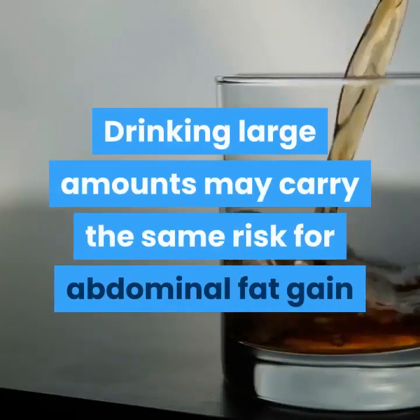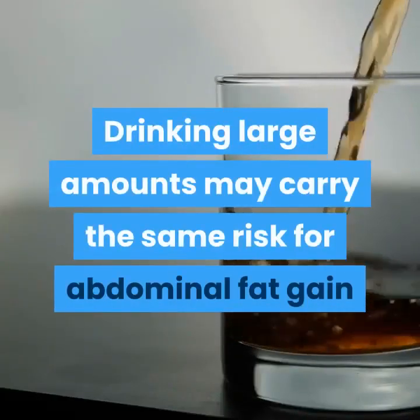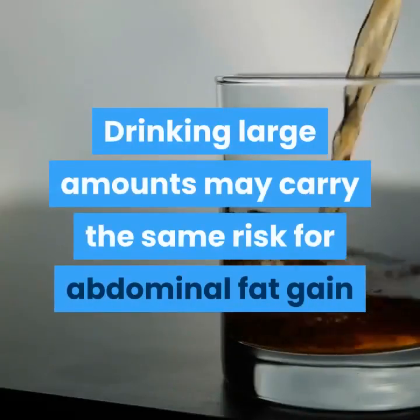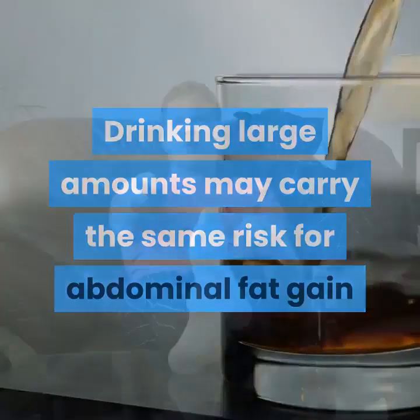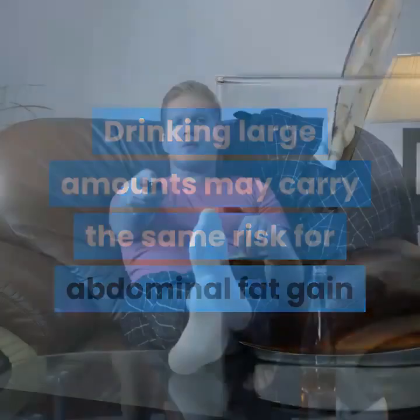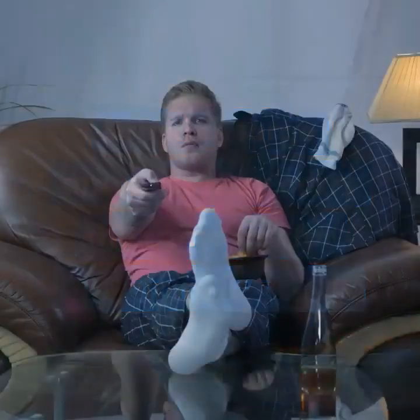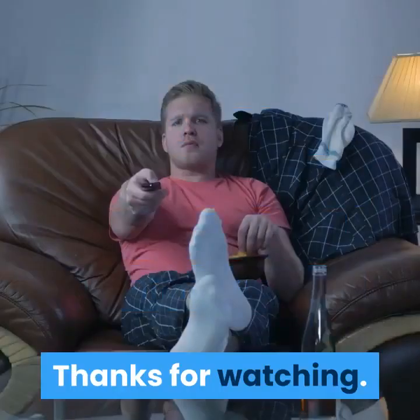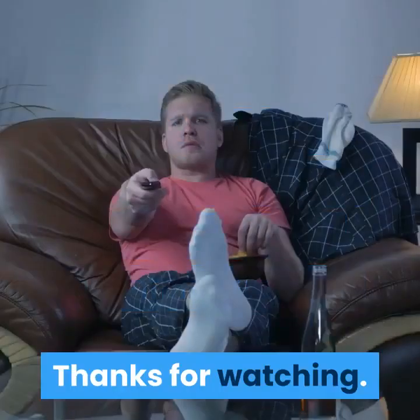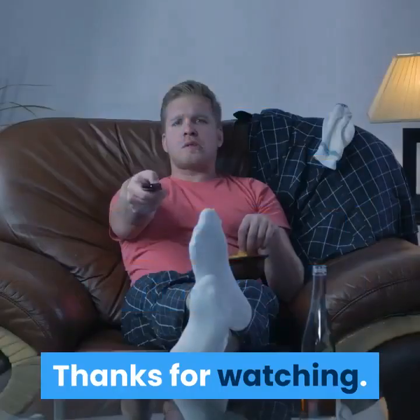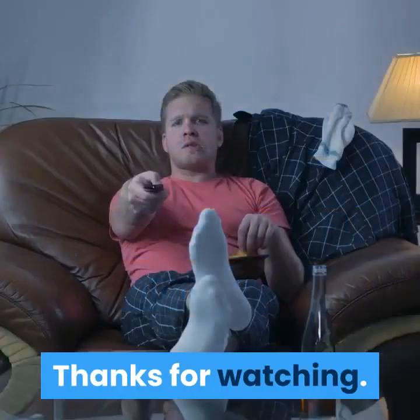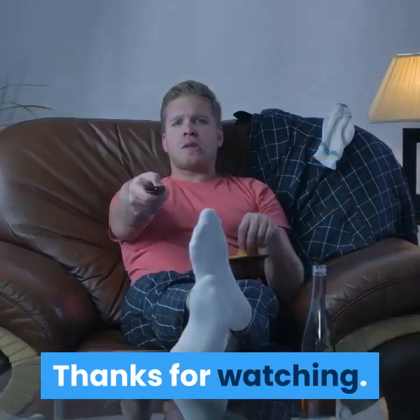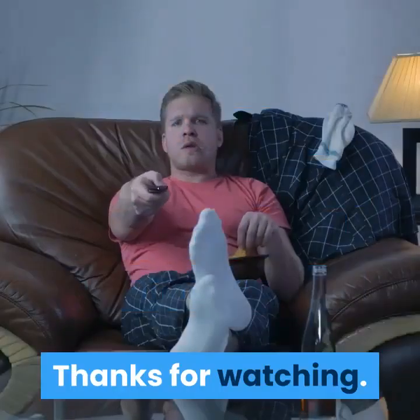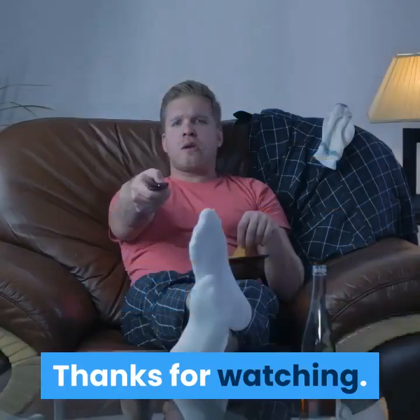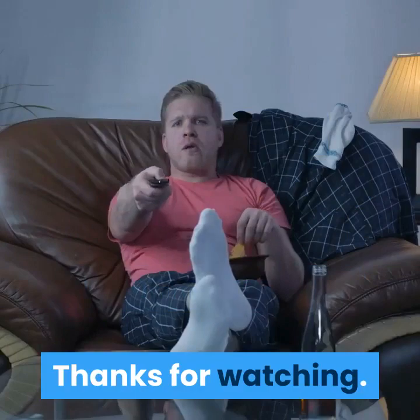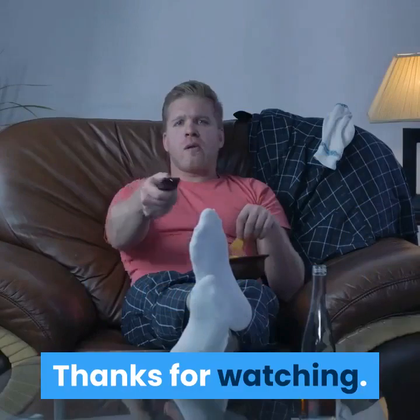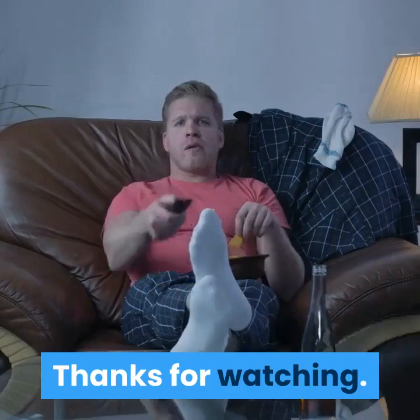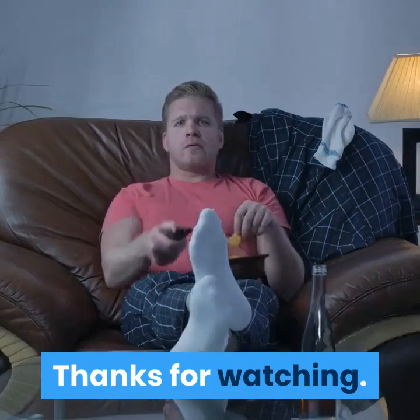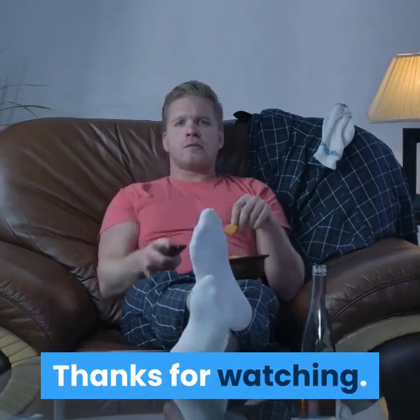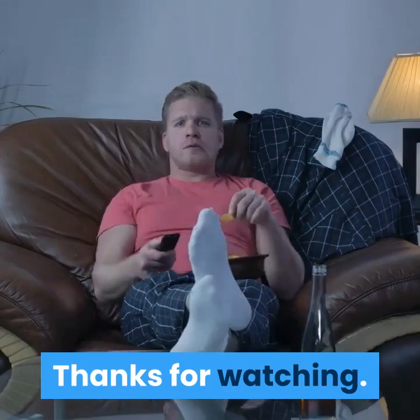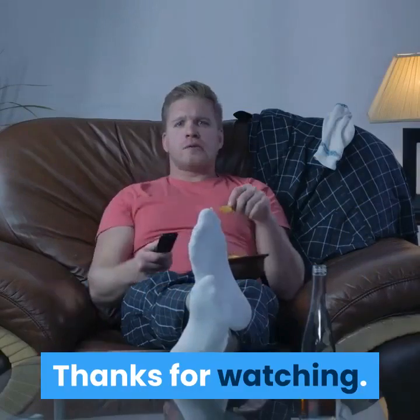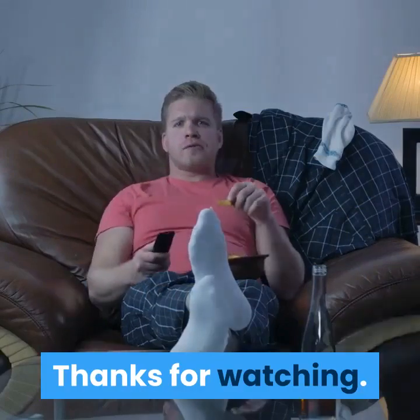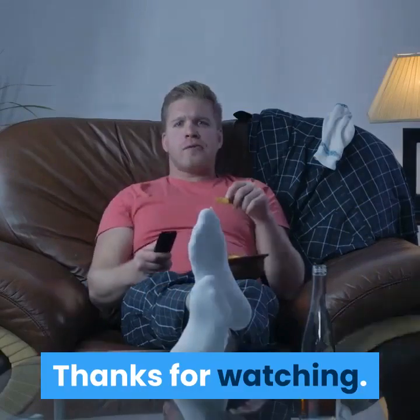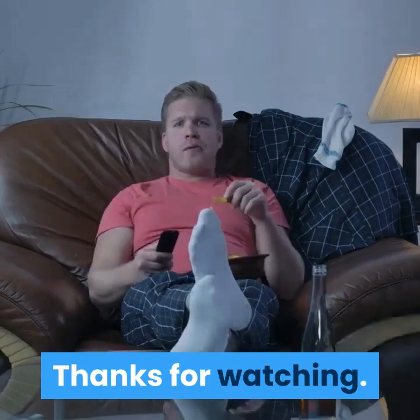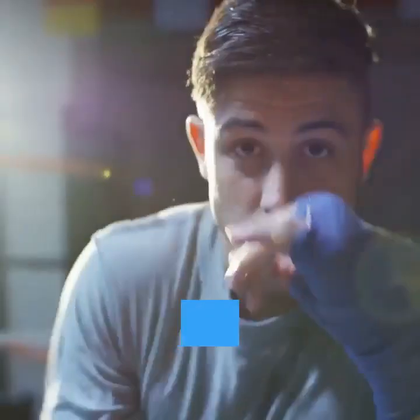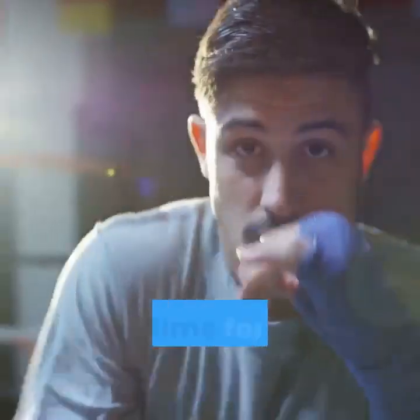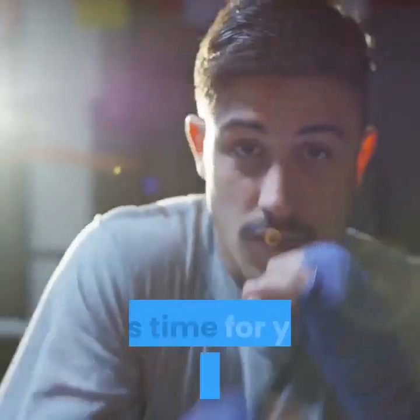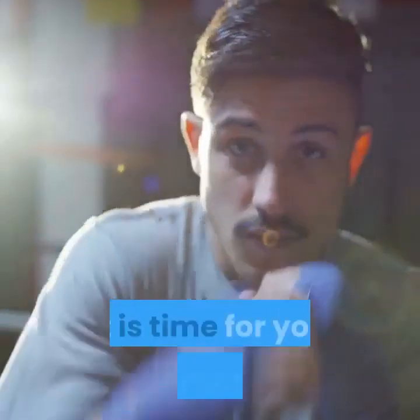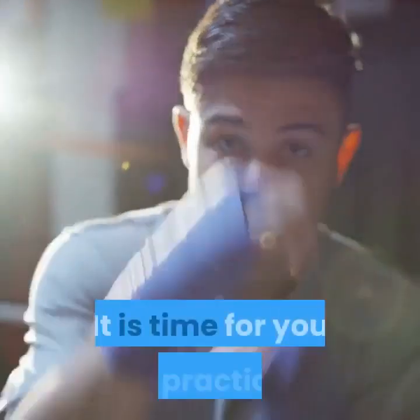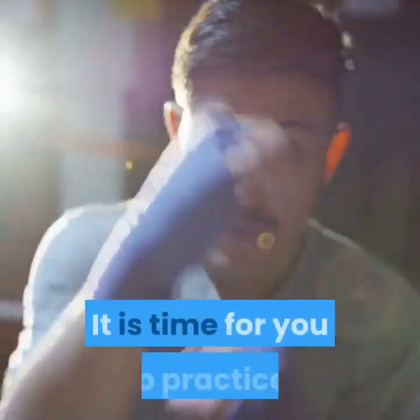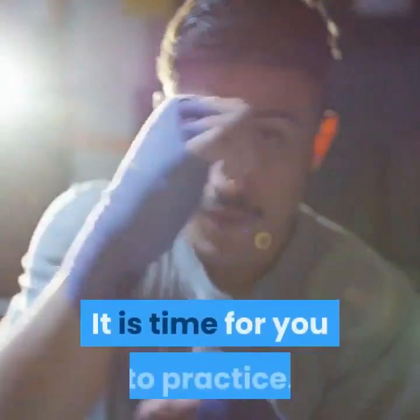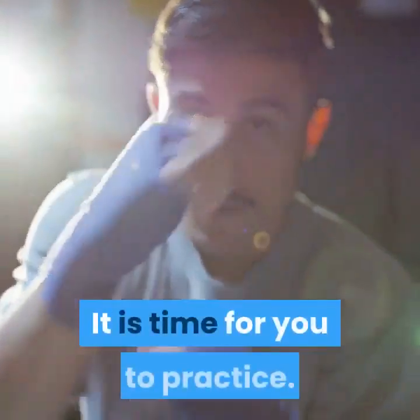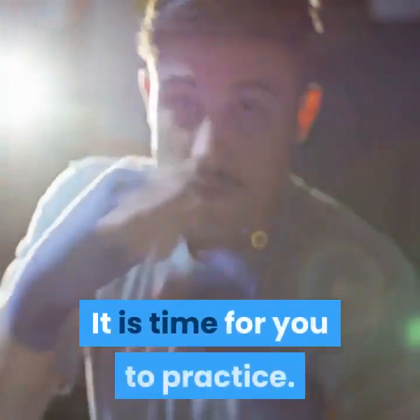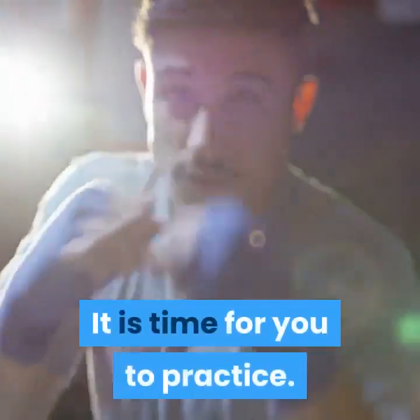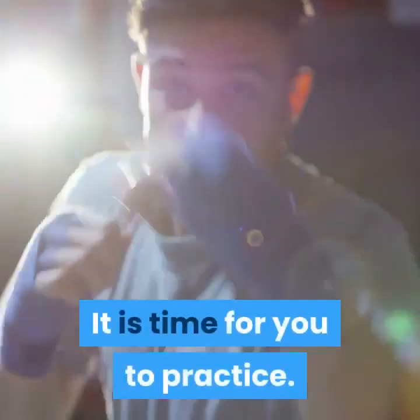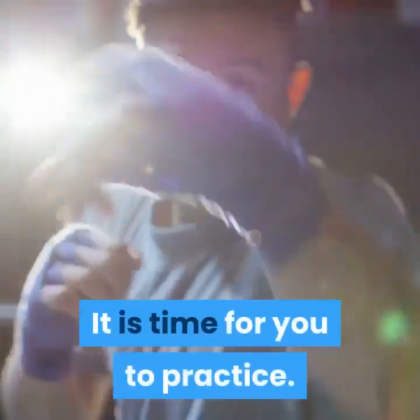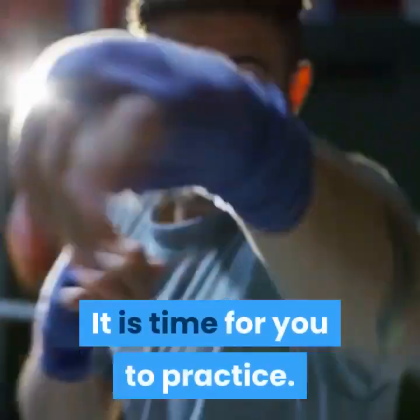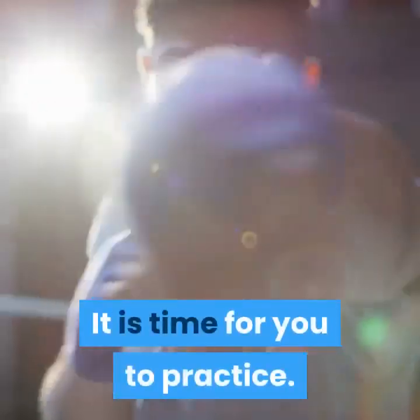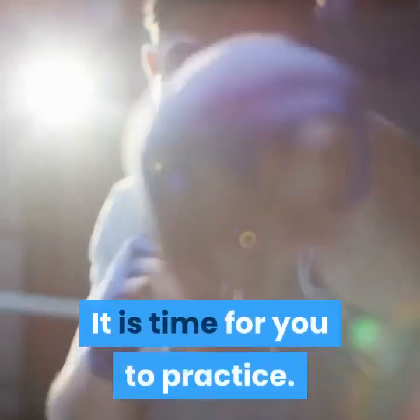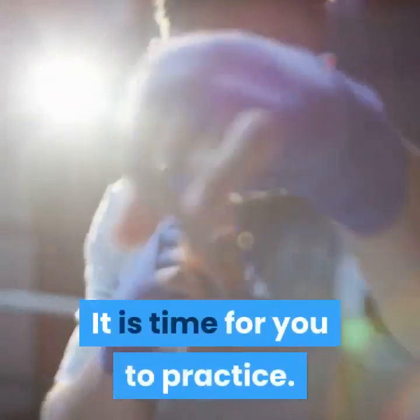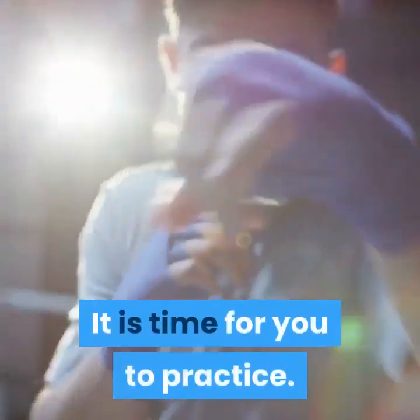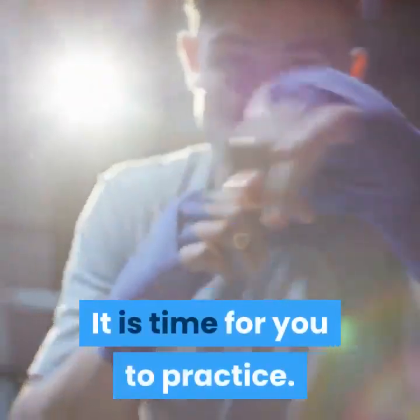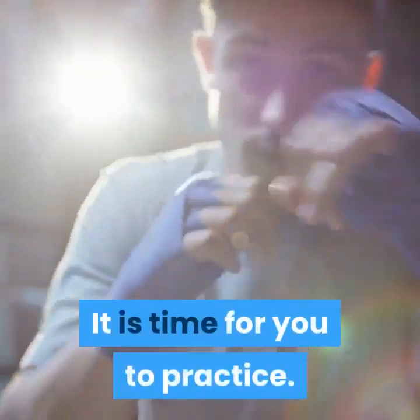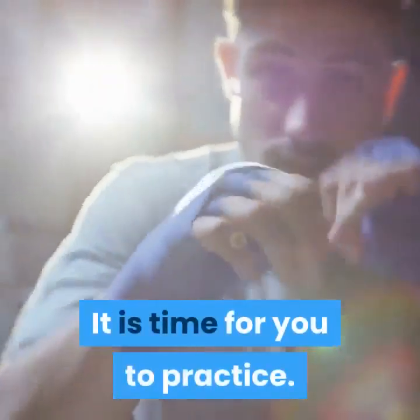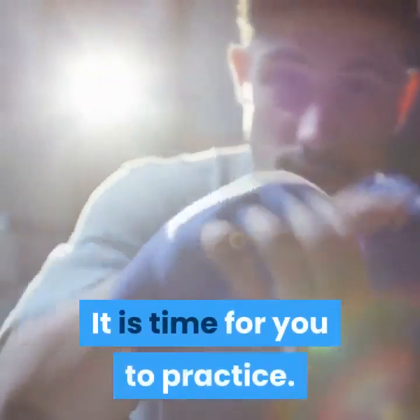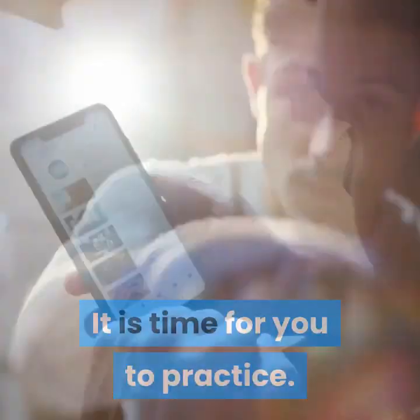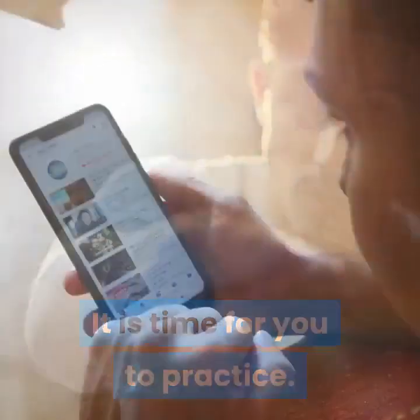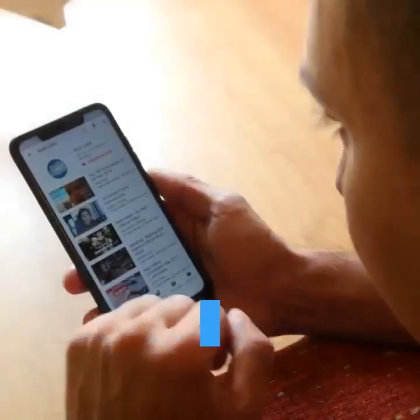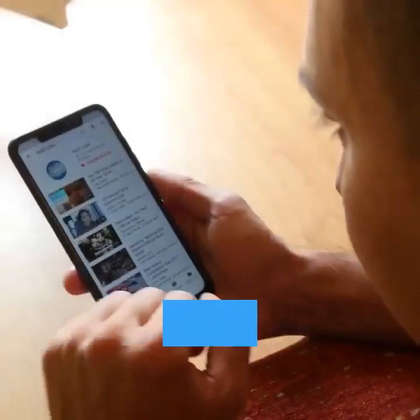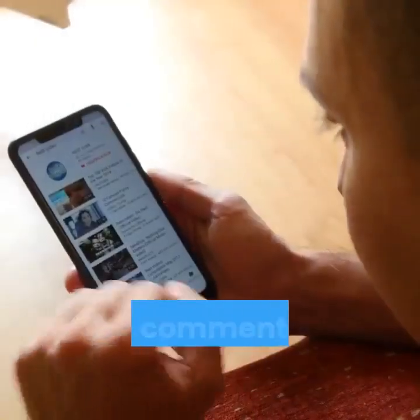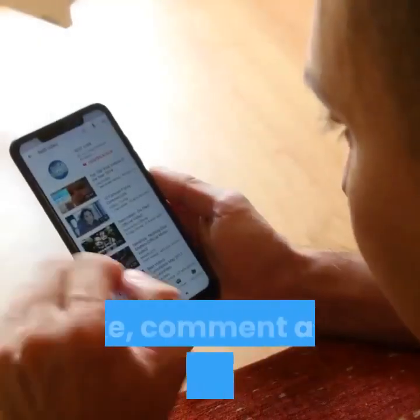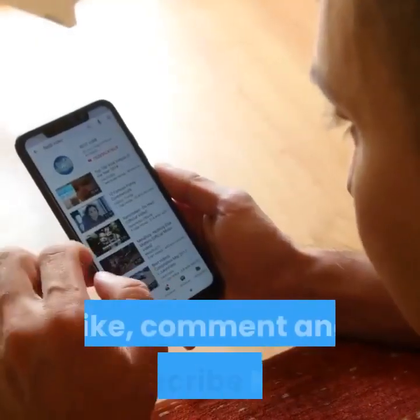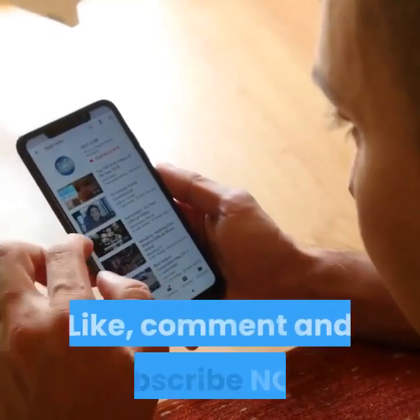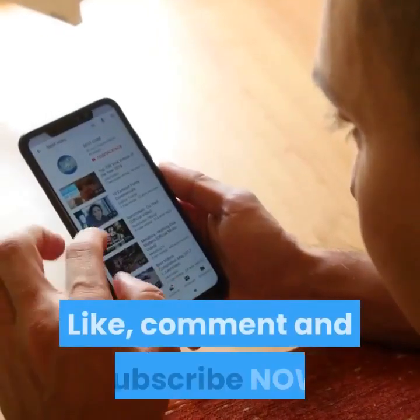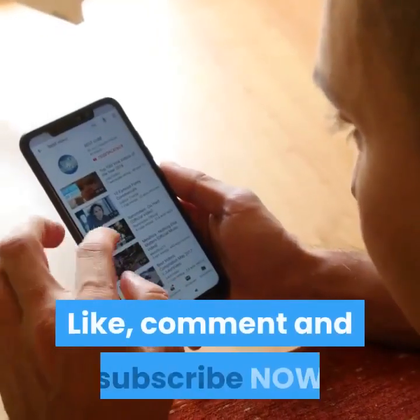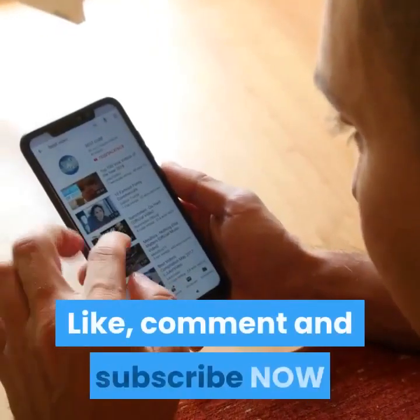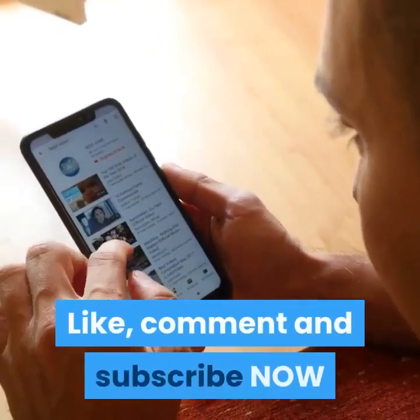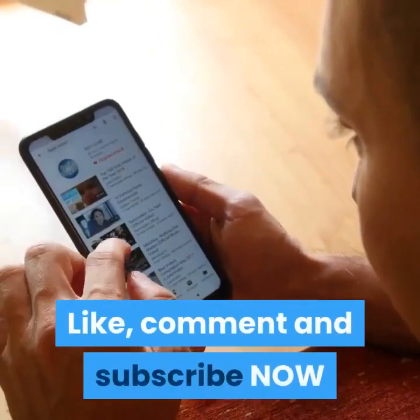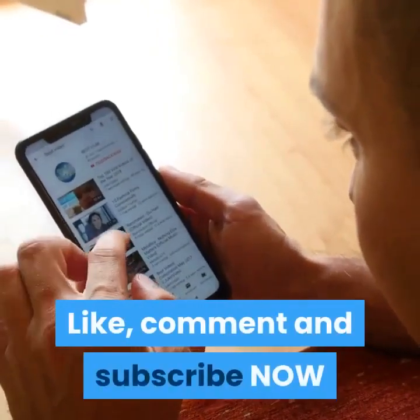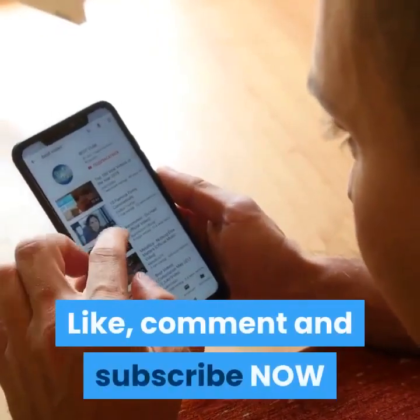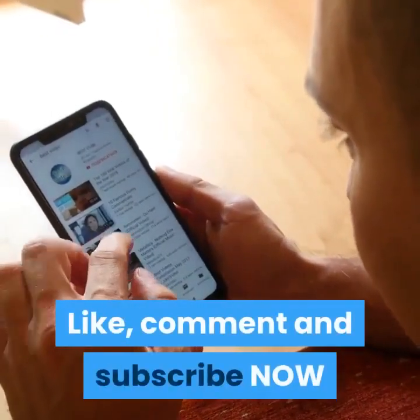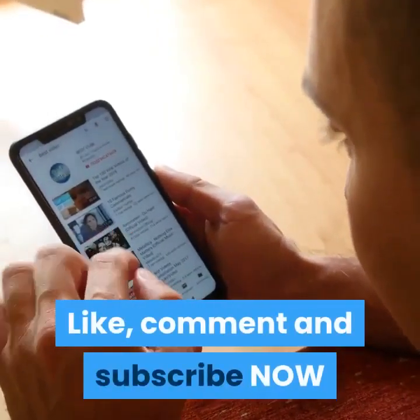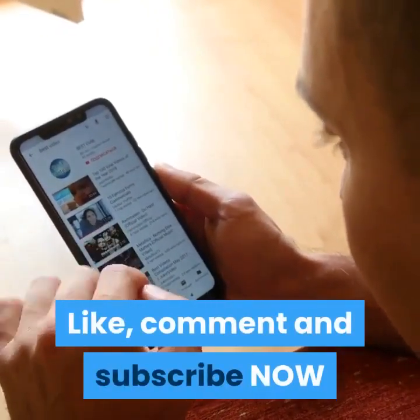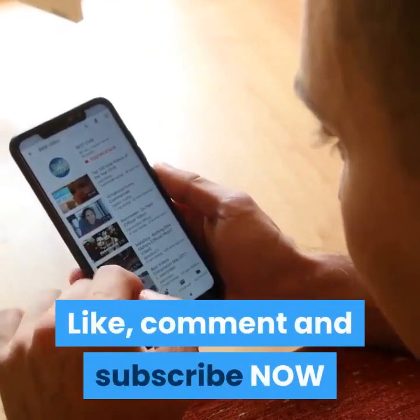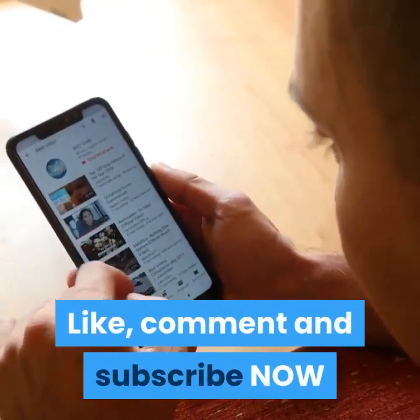Thanks for watching. It is time for you to practice. Like, comment, and subscribe now.